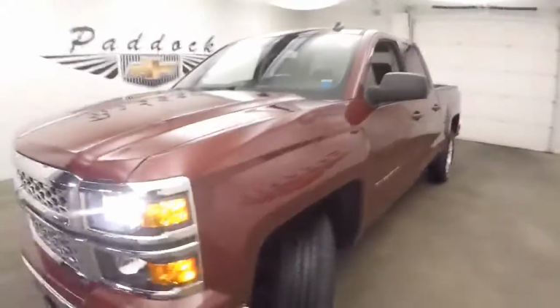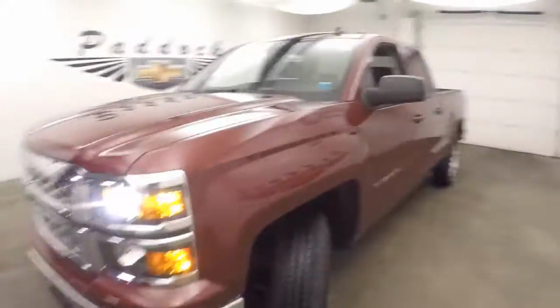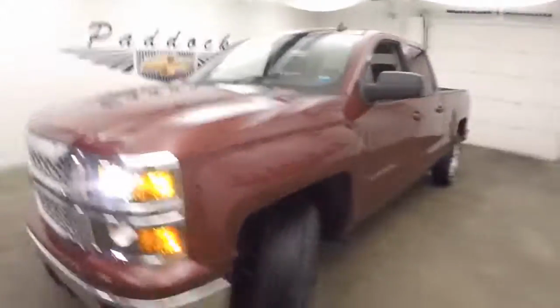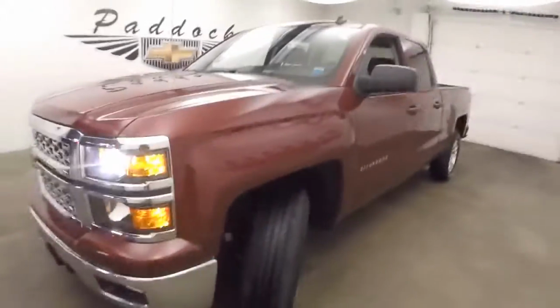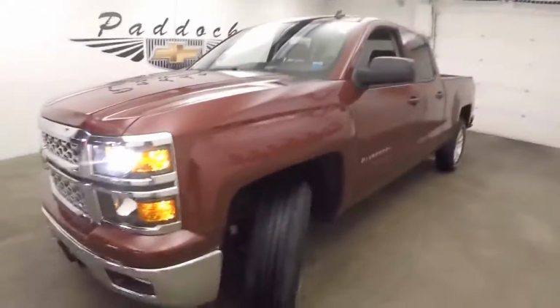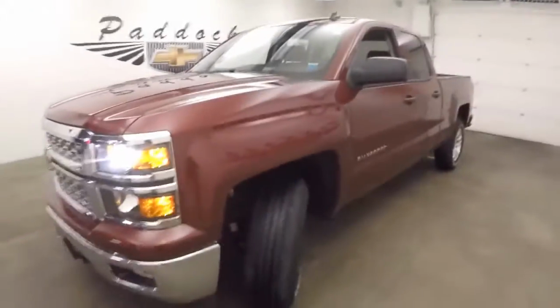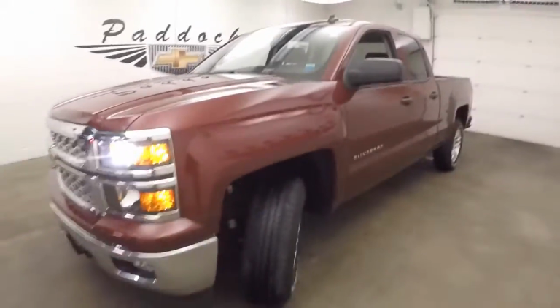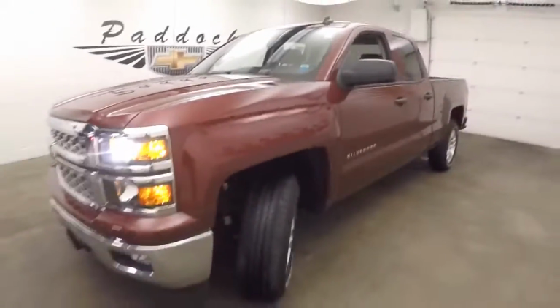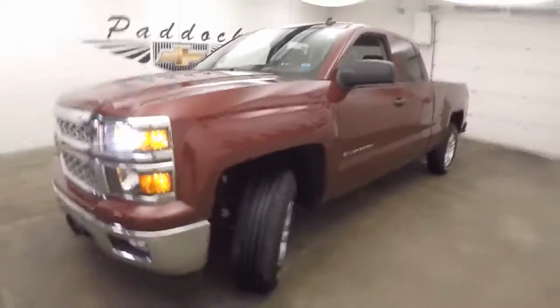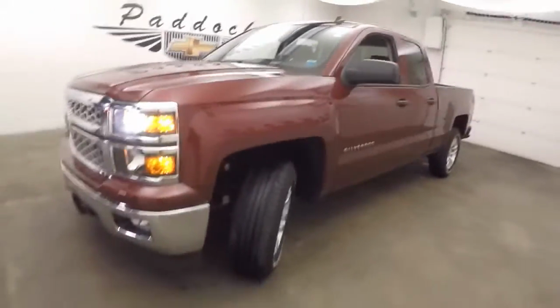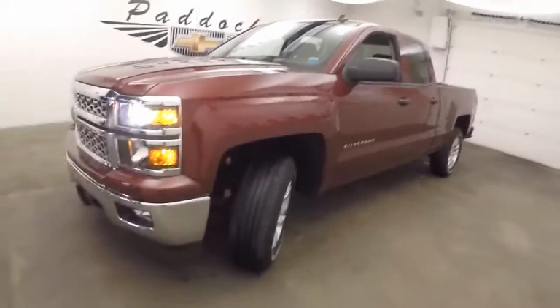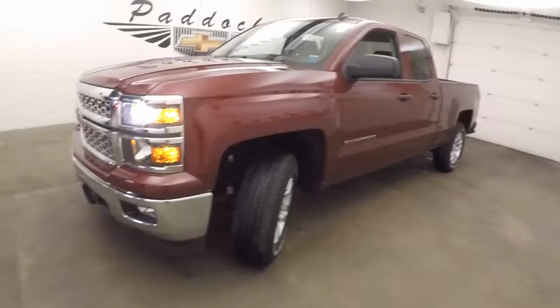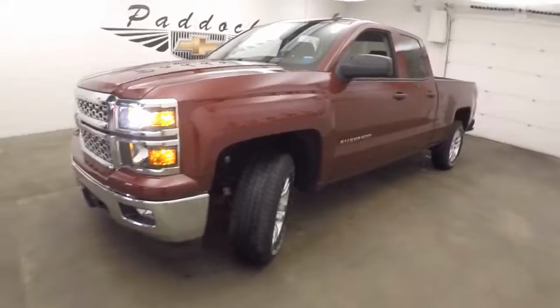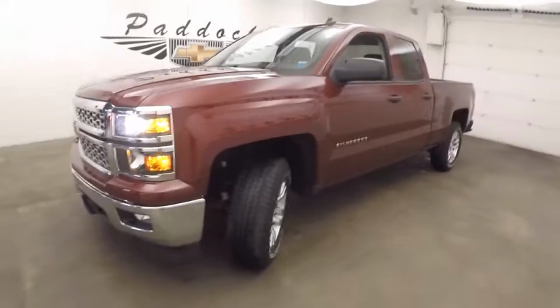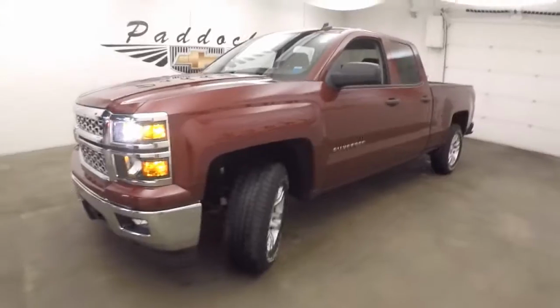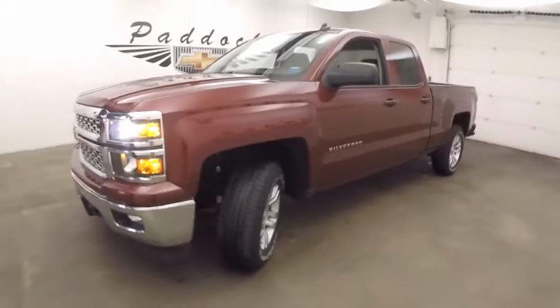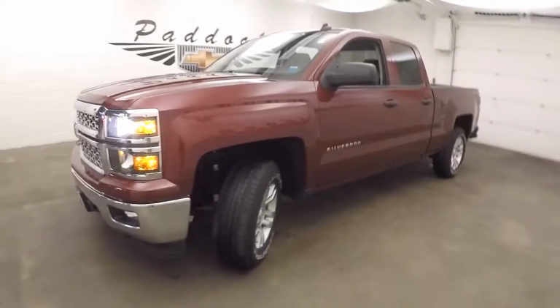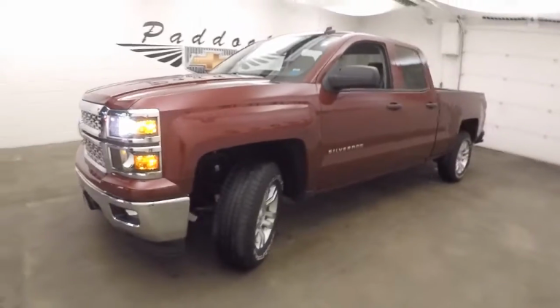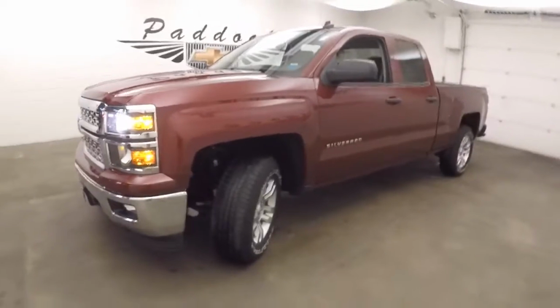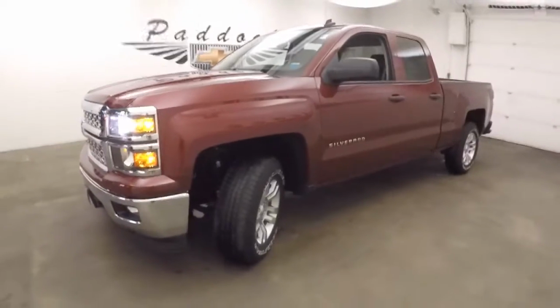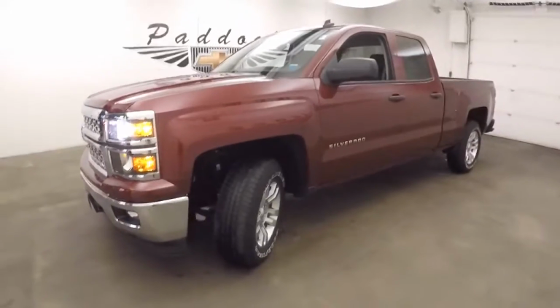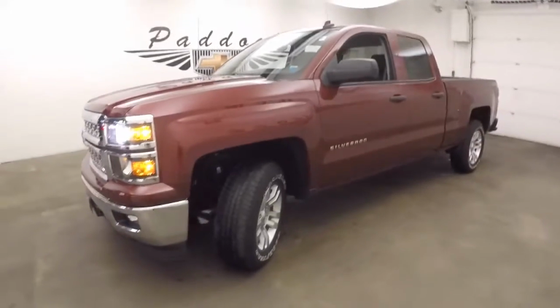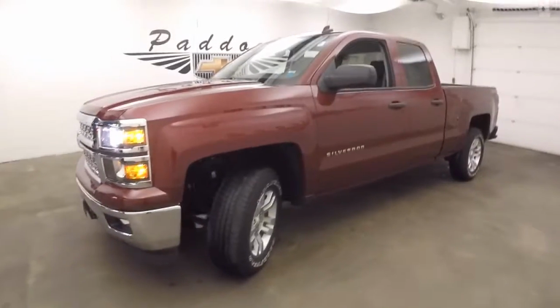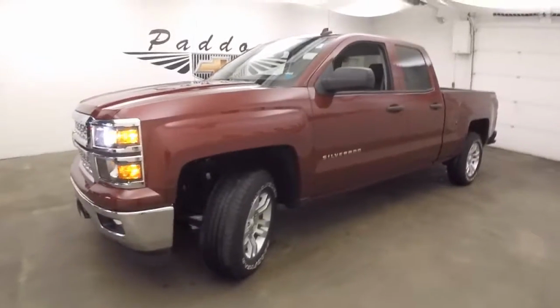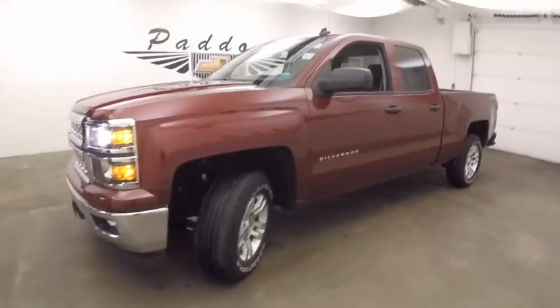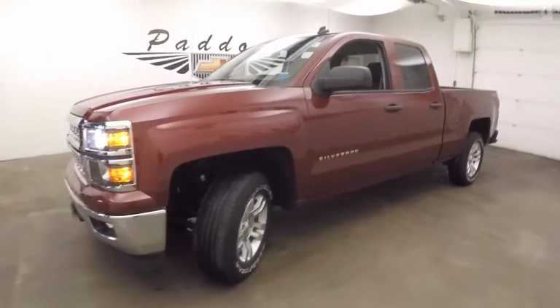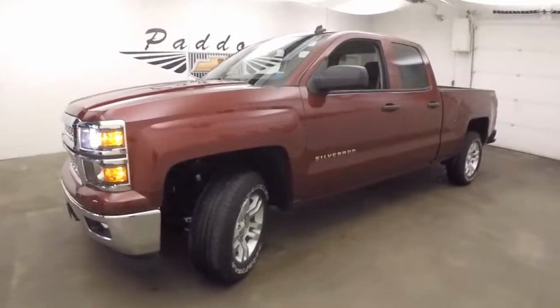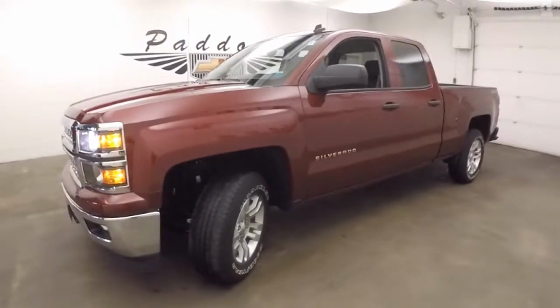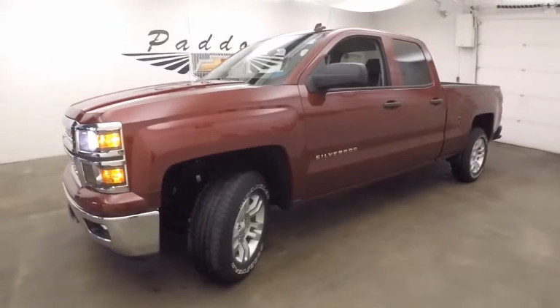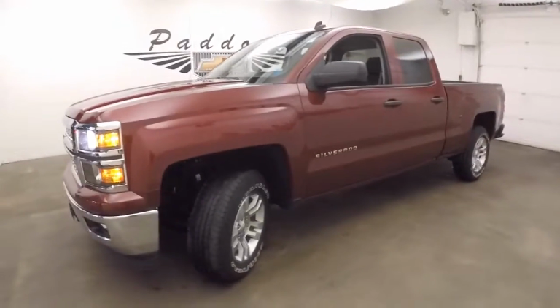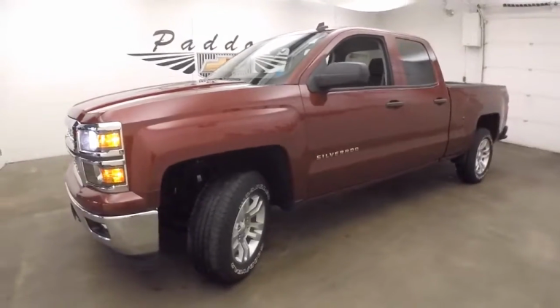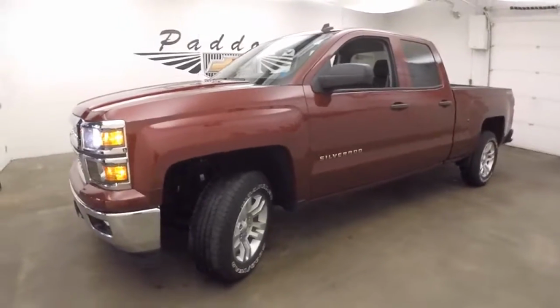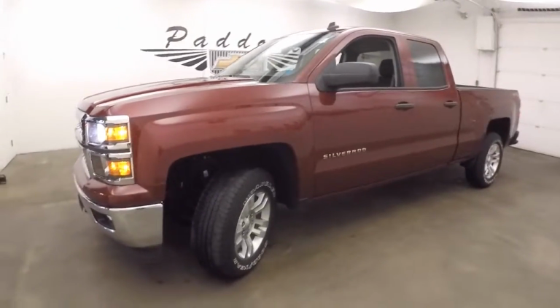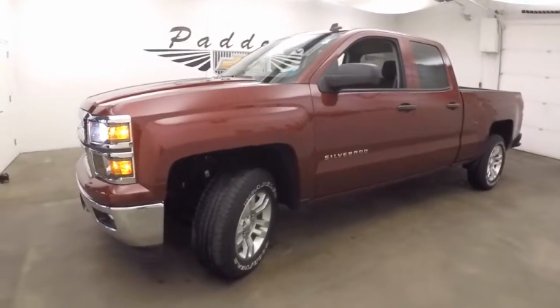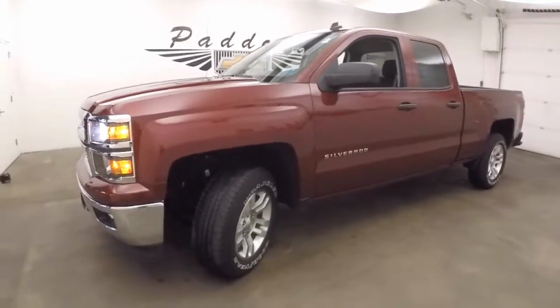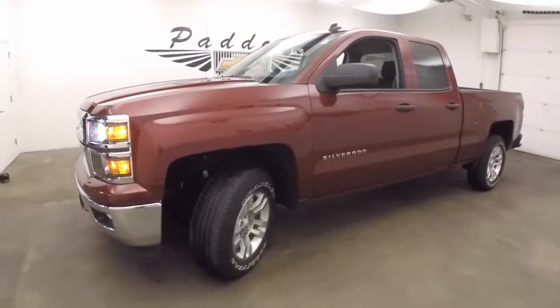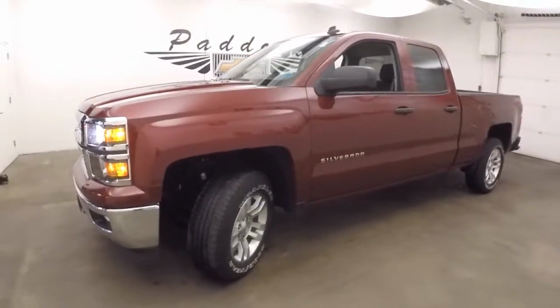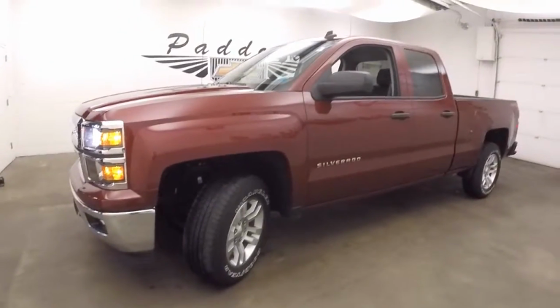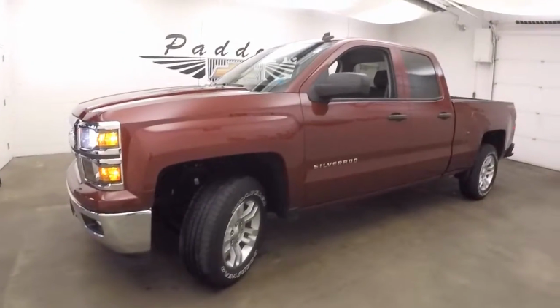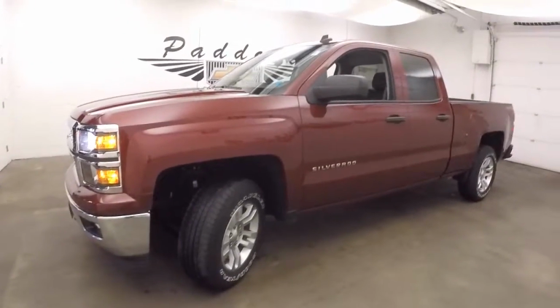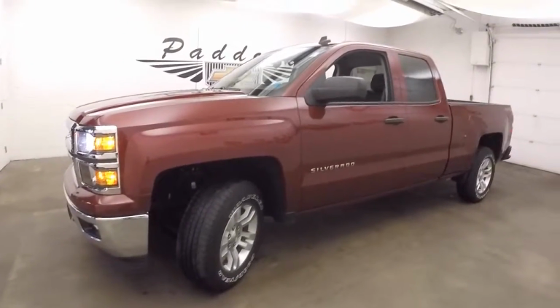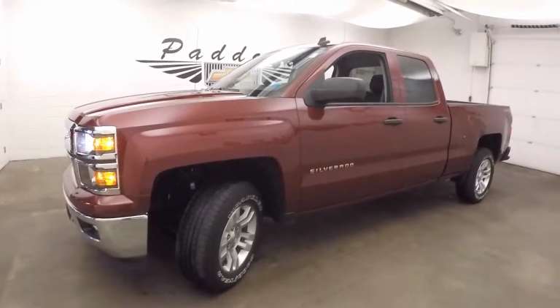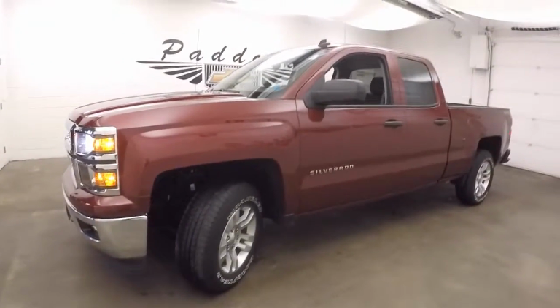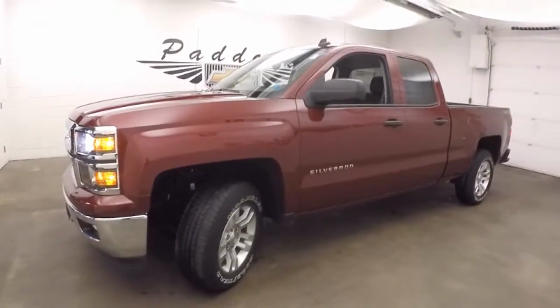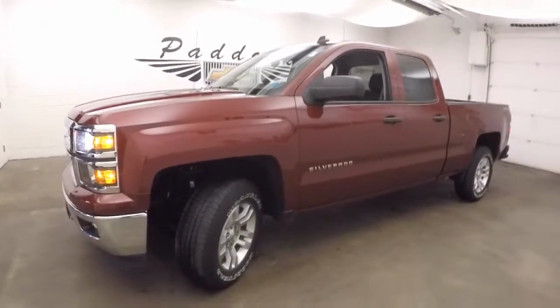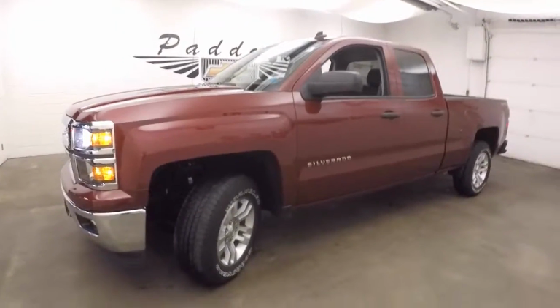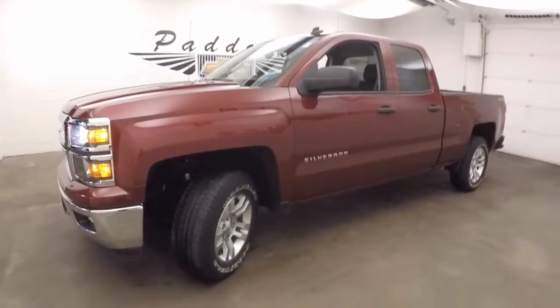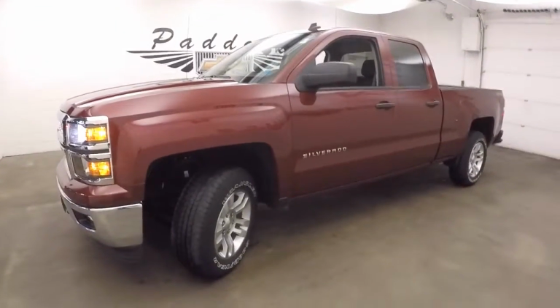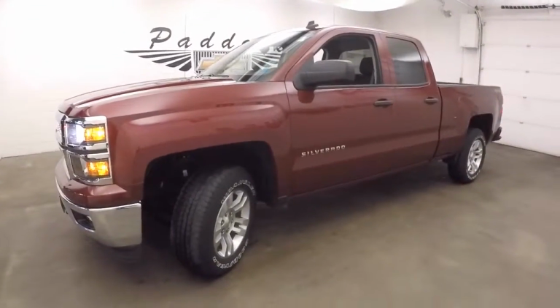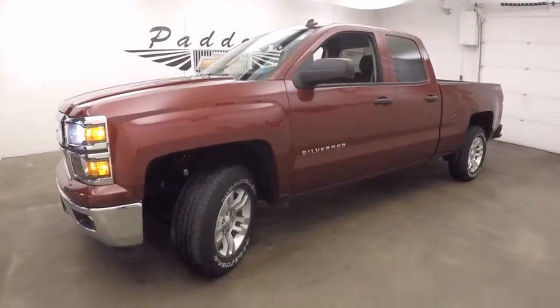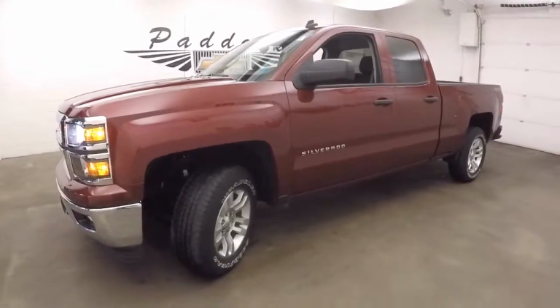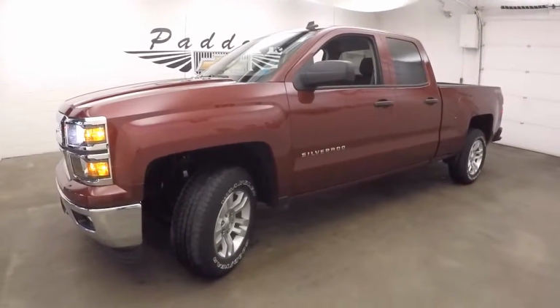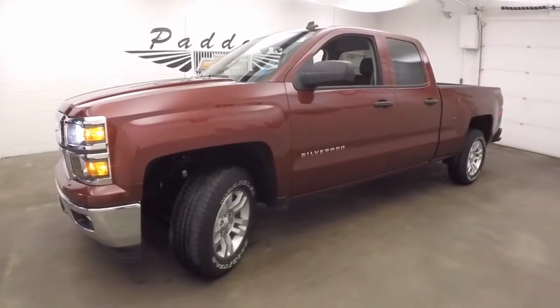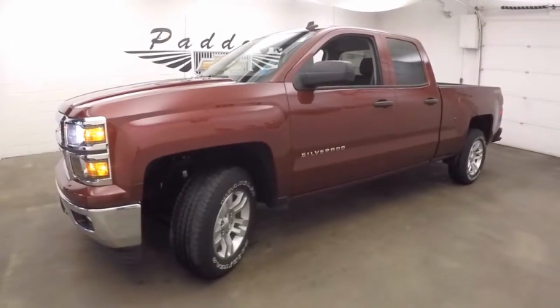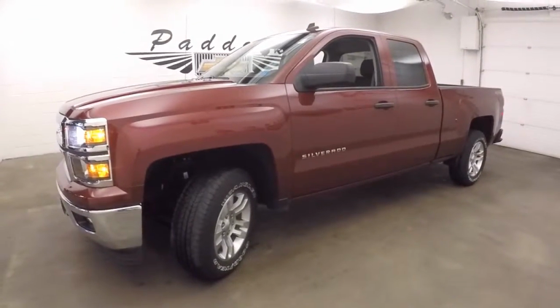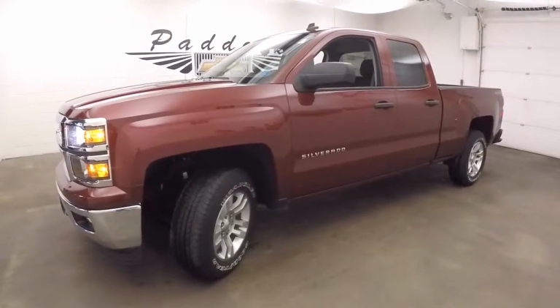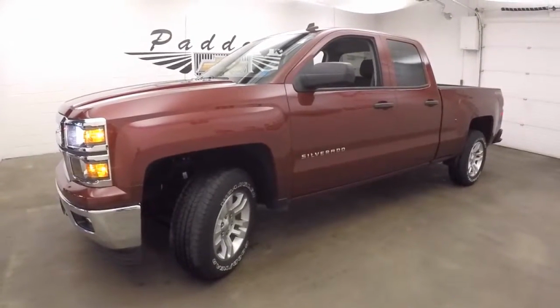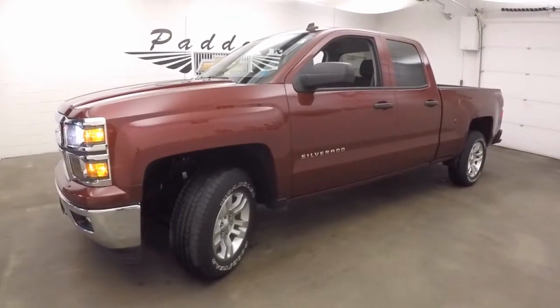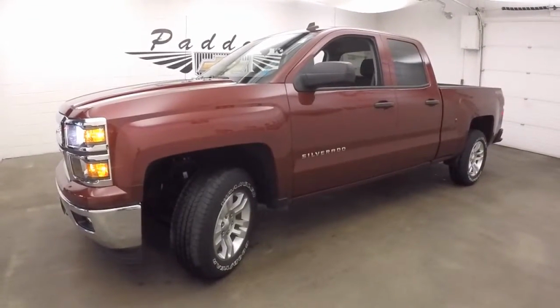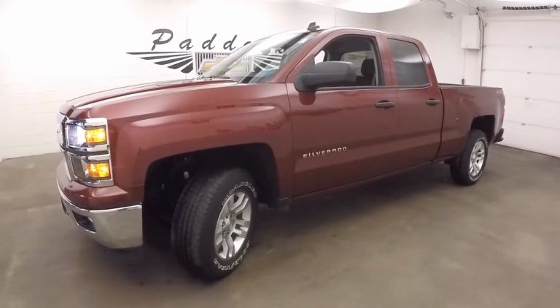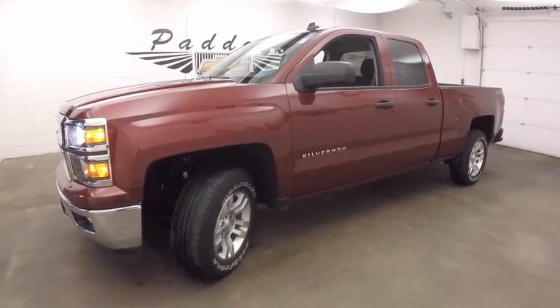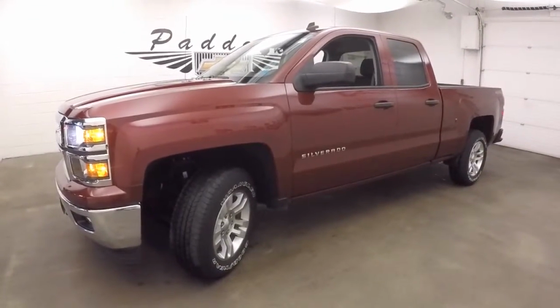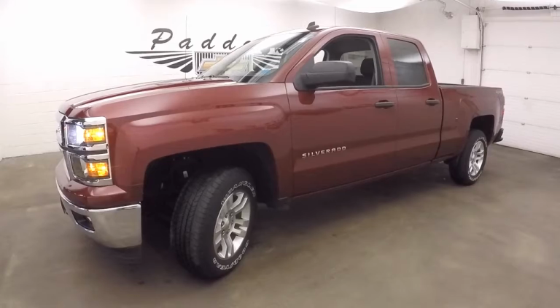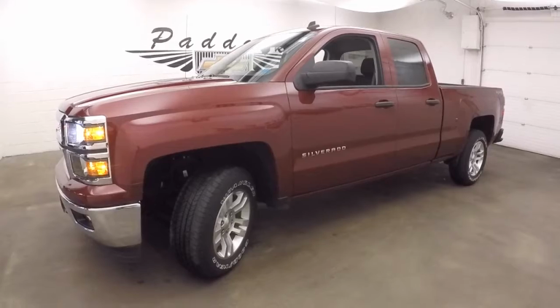Why don't you come in and take a closer look at this beautiful Silverado, or give us a call at 876-0945.